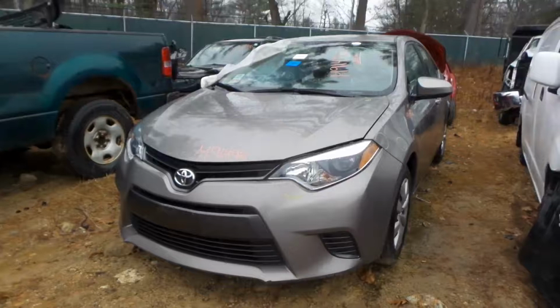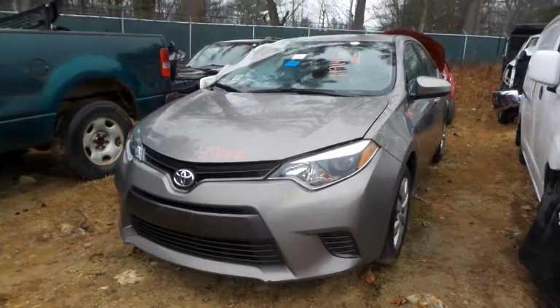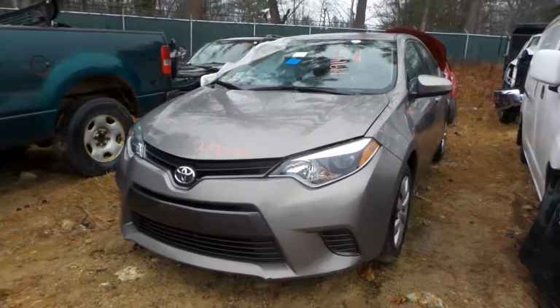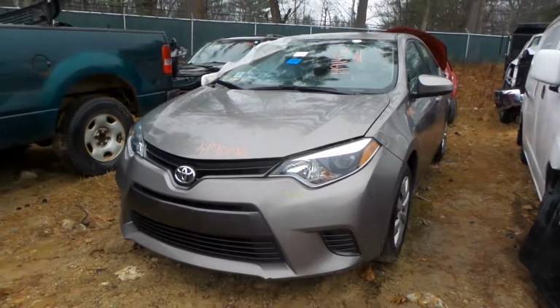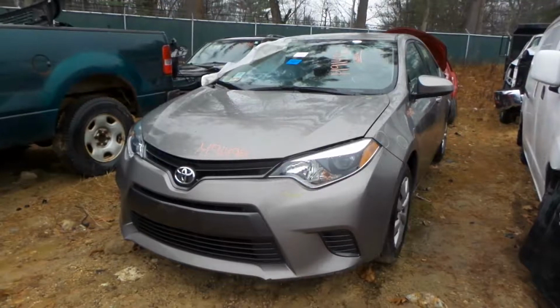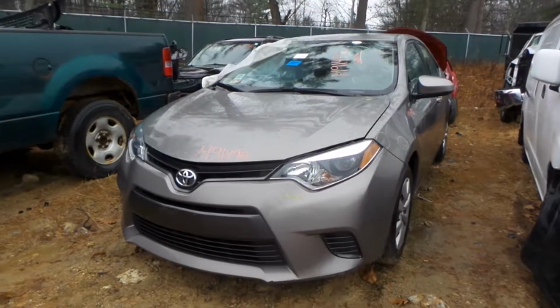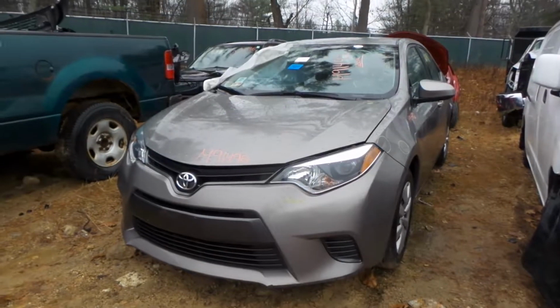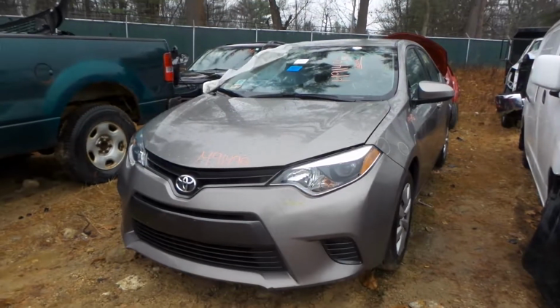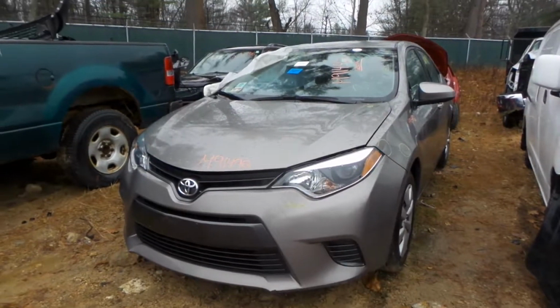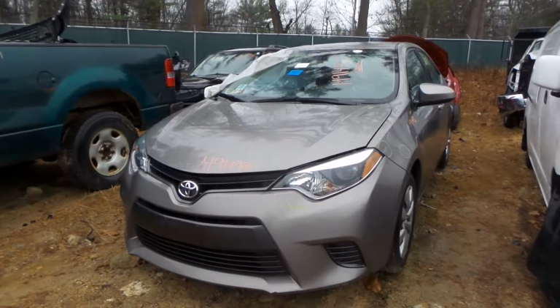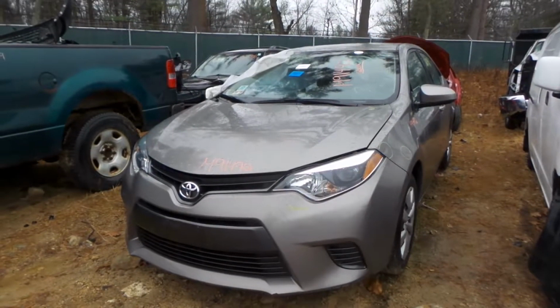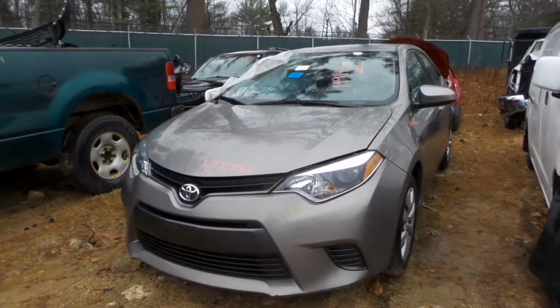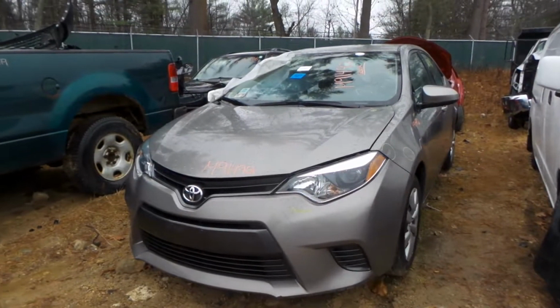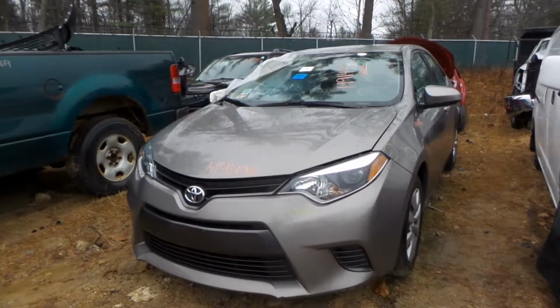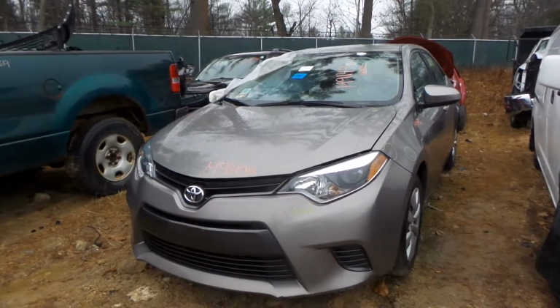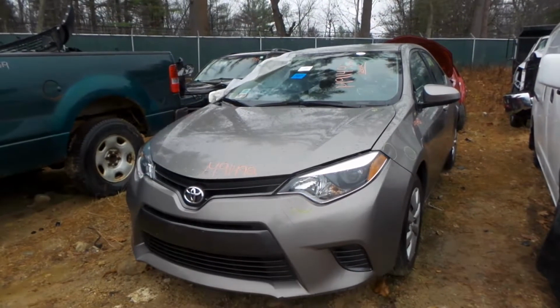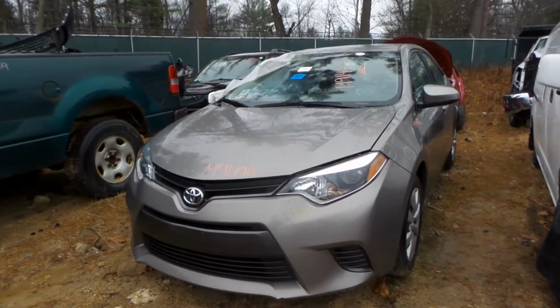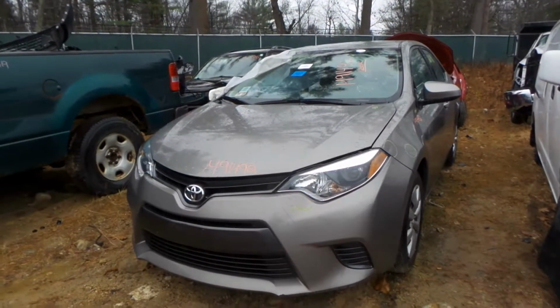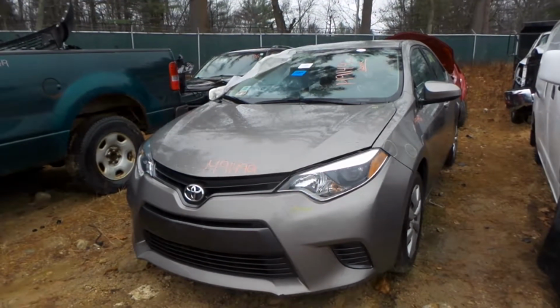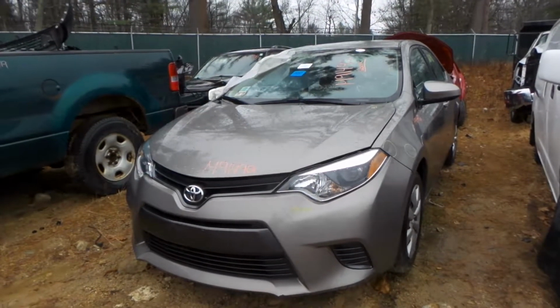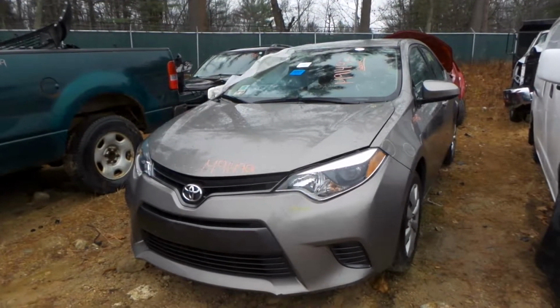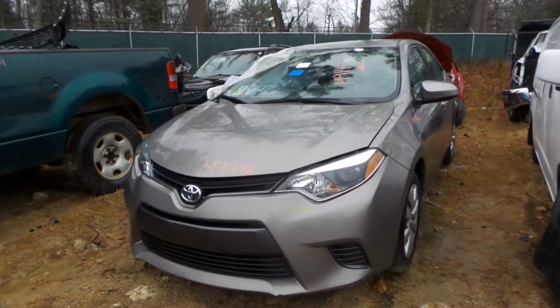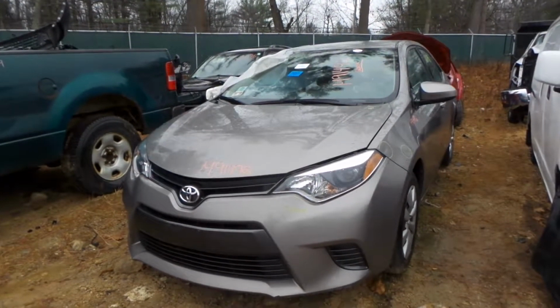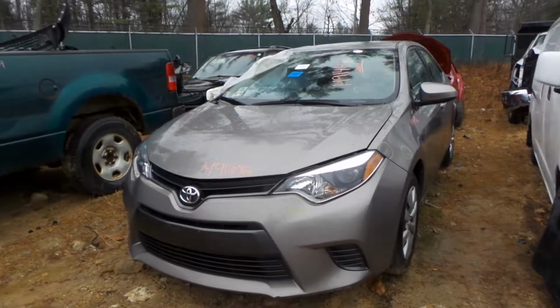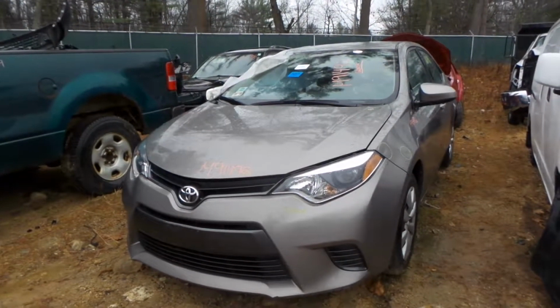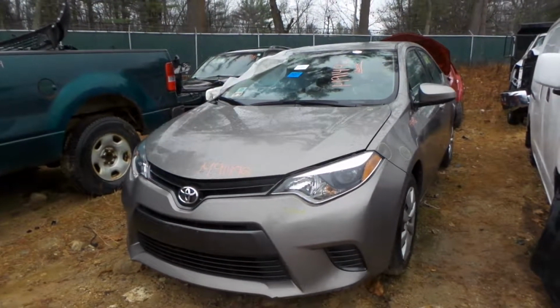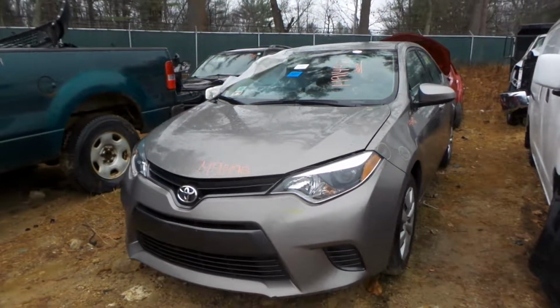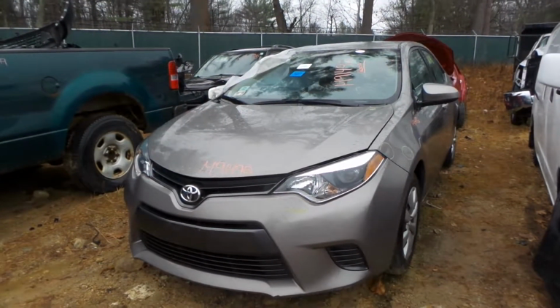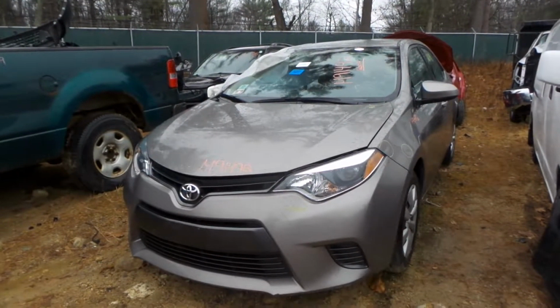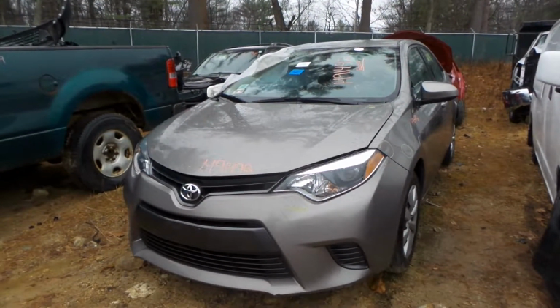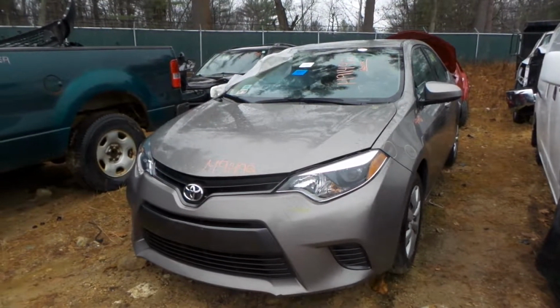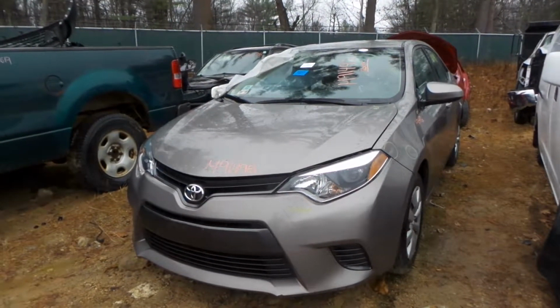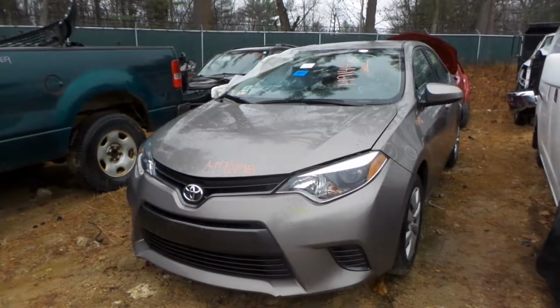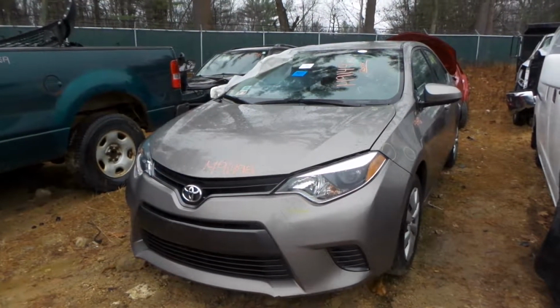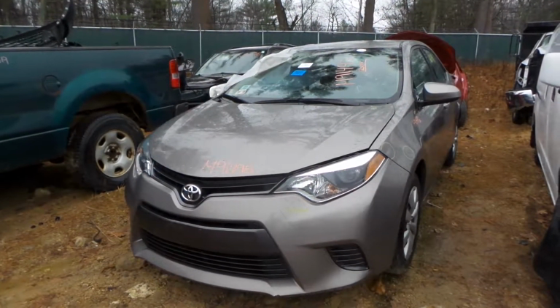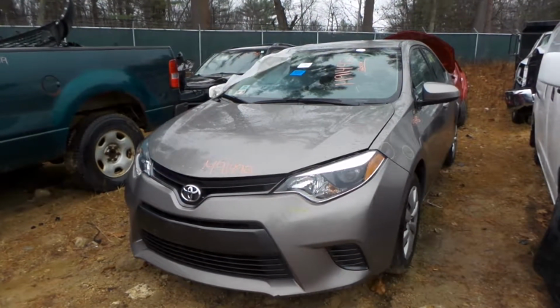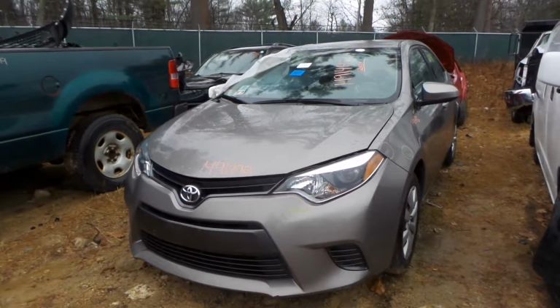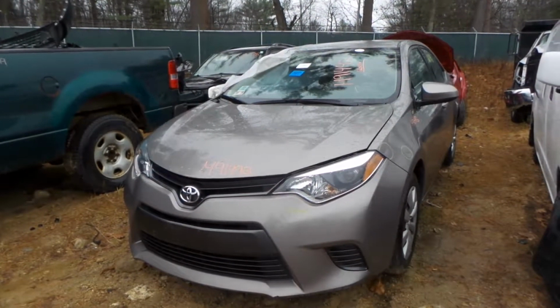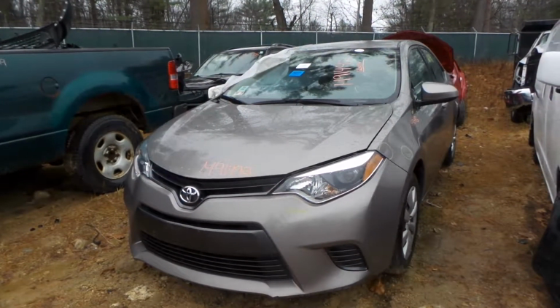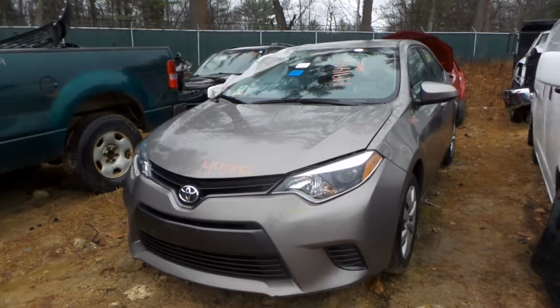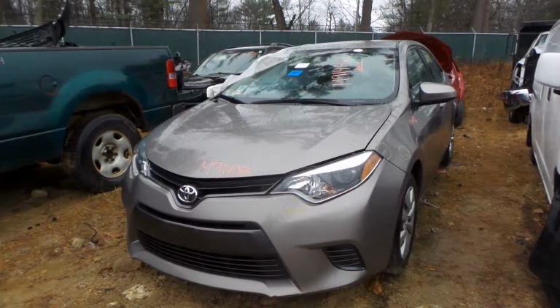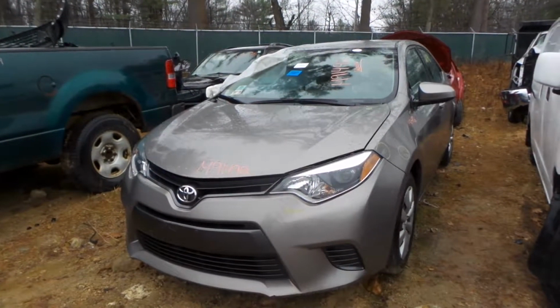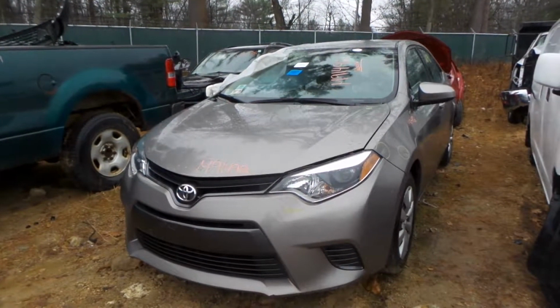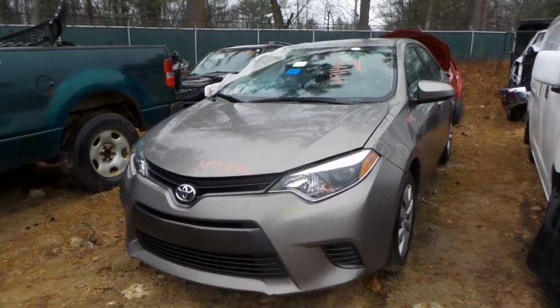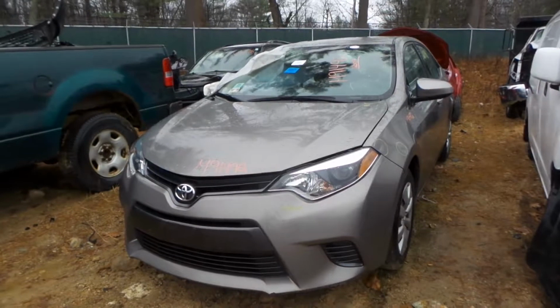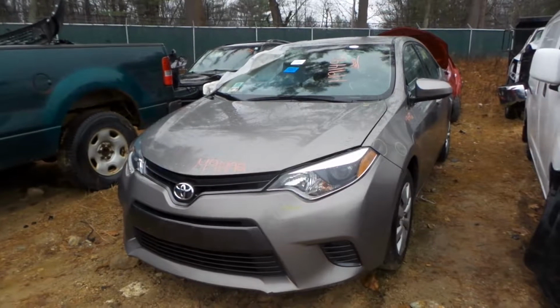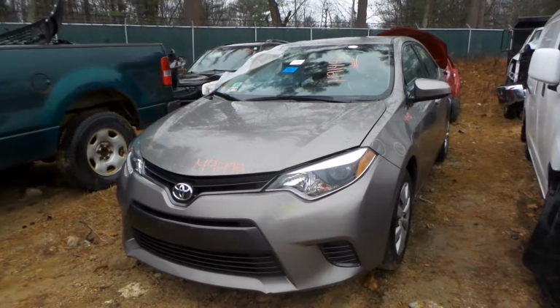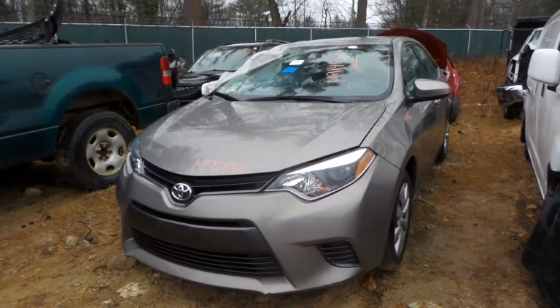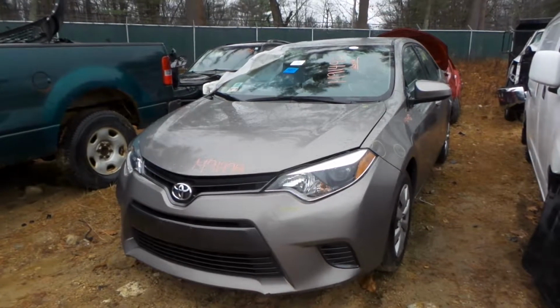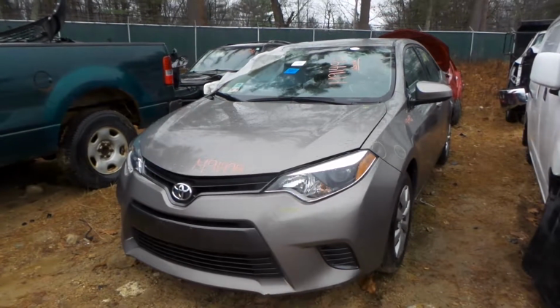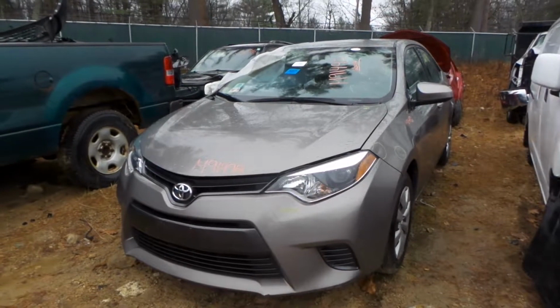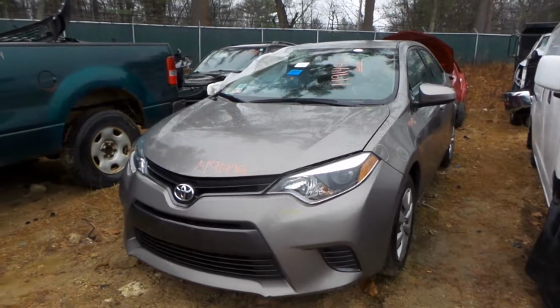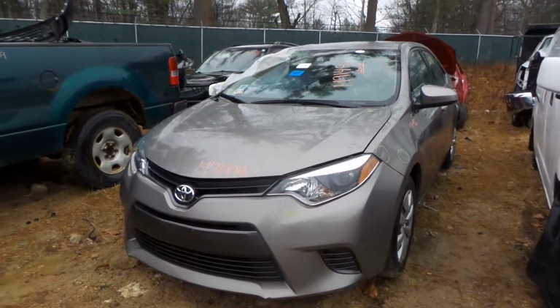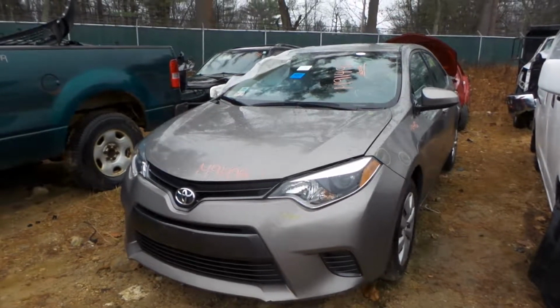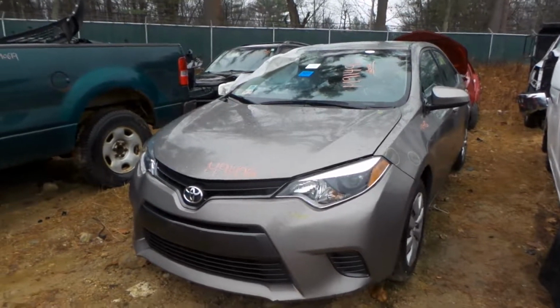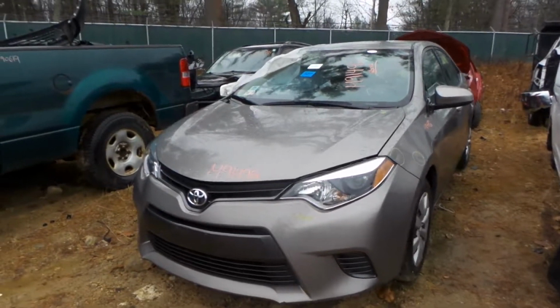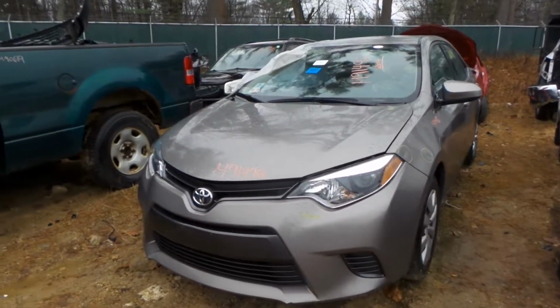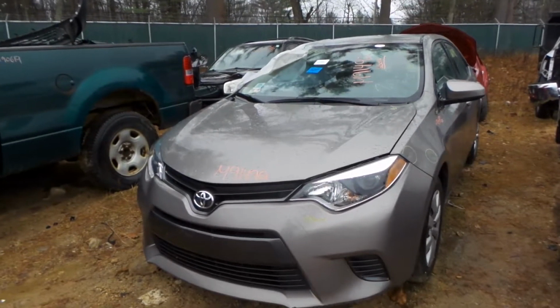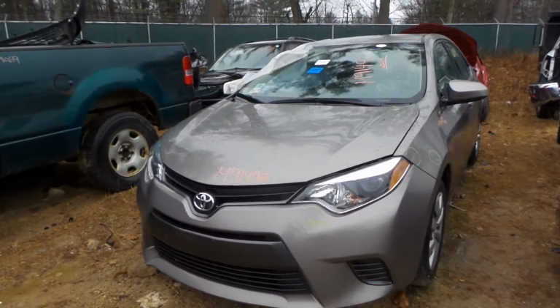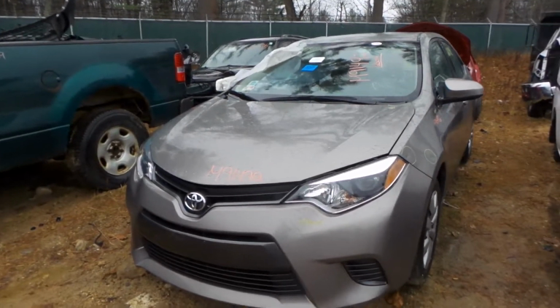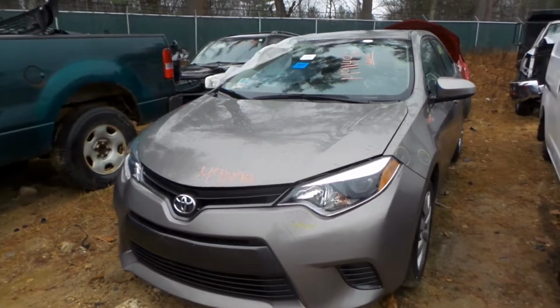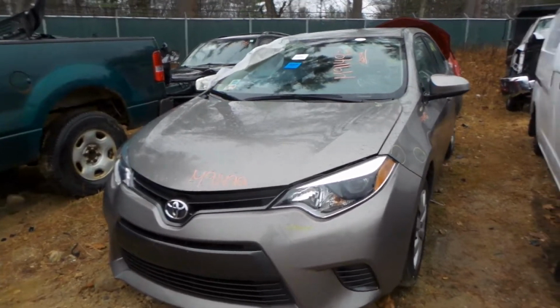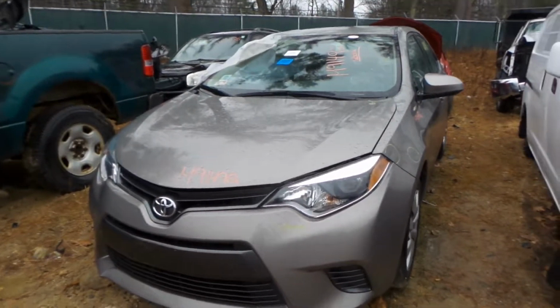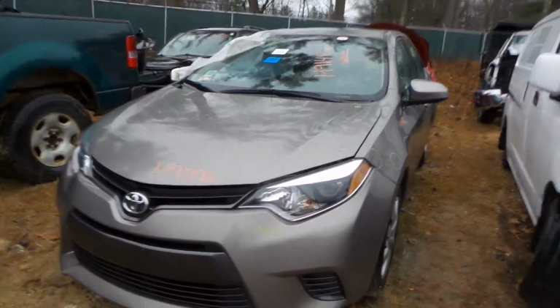What's up guys, Brett with New England Auto and Truck Recyclers. Today we're parting out a 2016 Toyota Corolla, stock number M91492, with 56,000 miles on it.